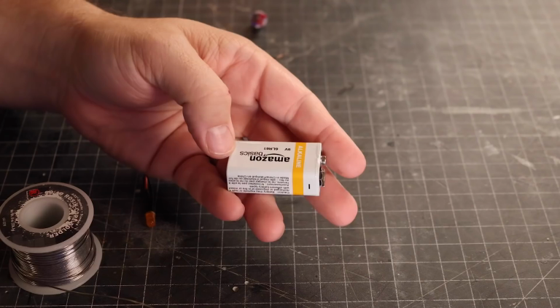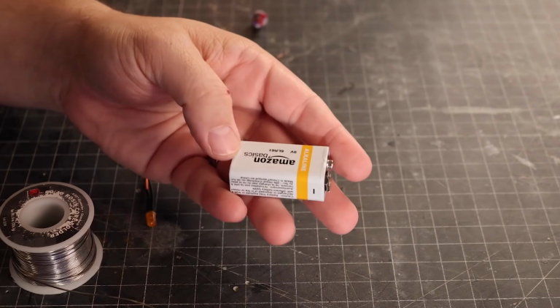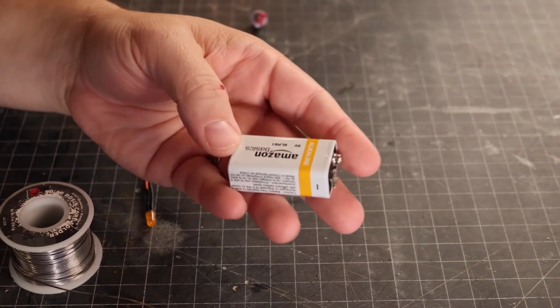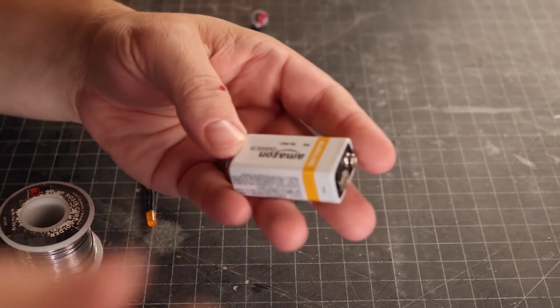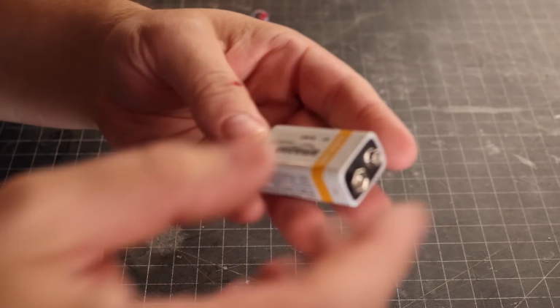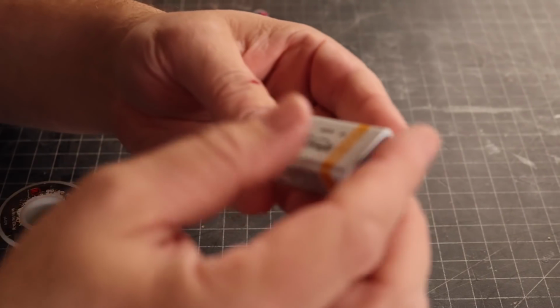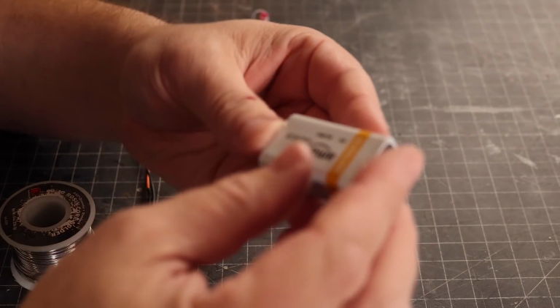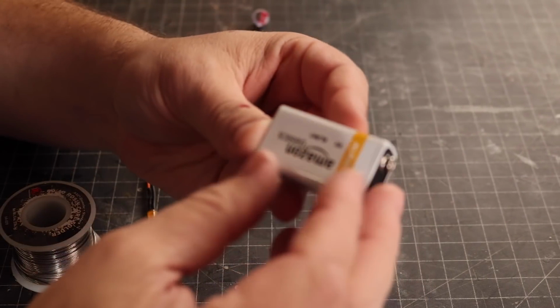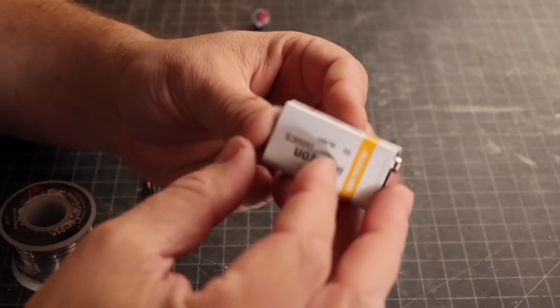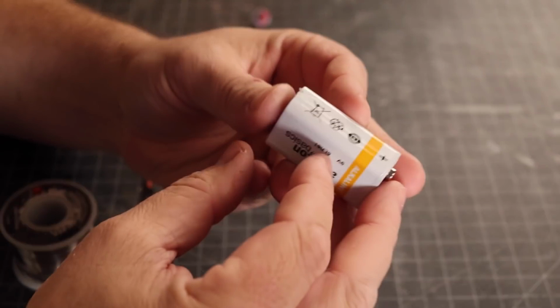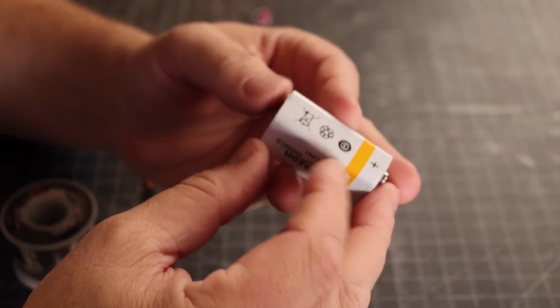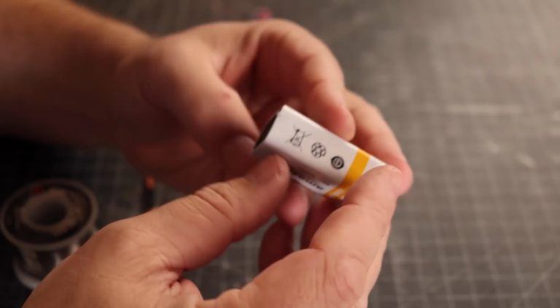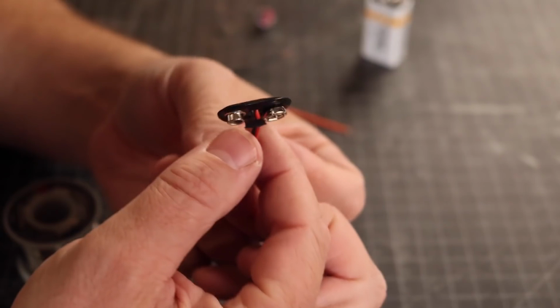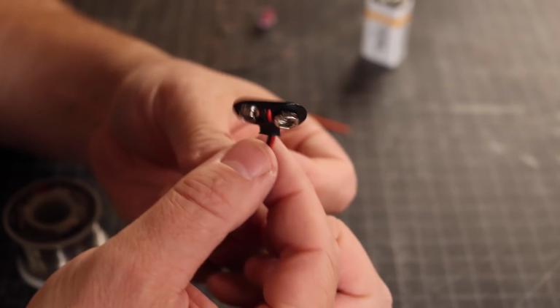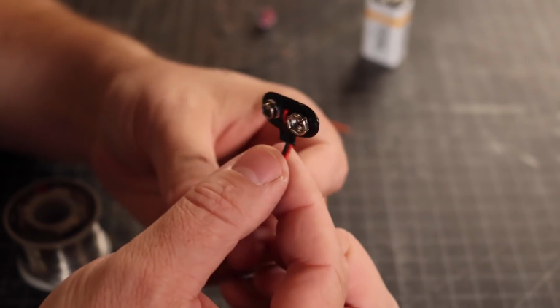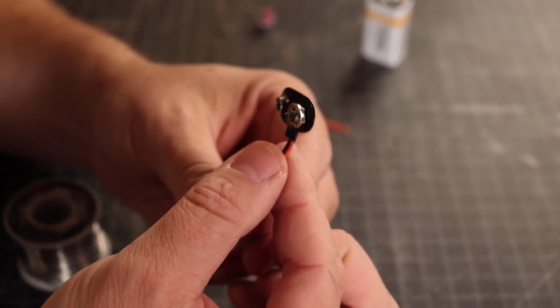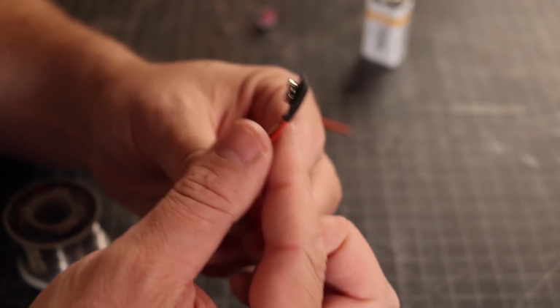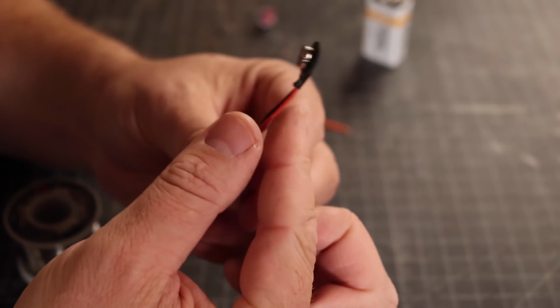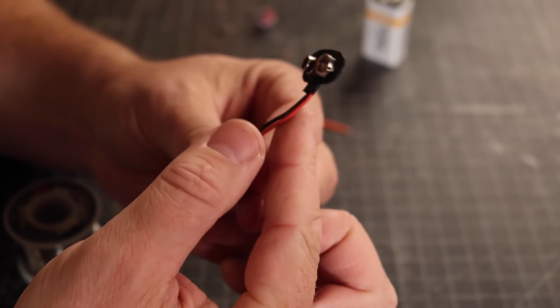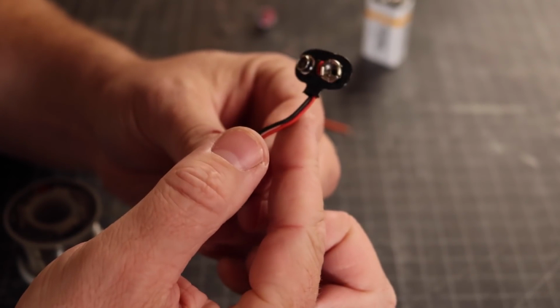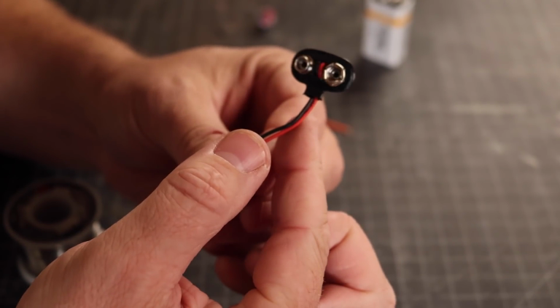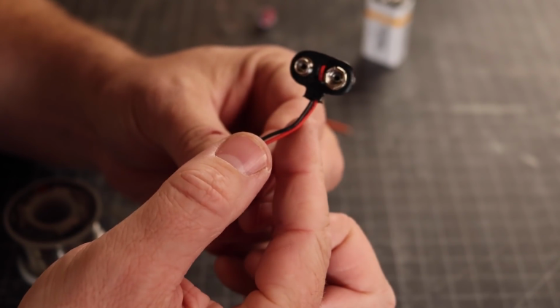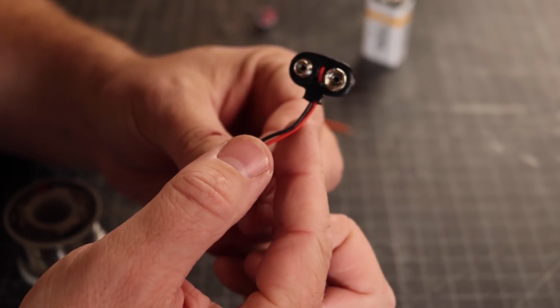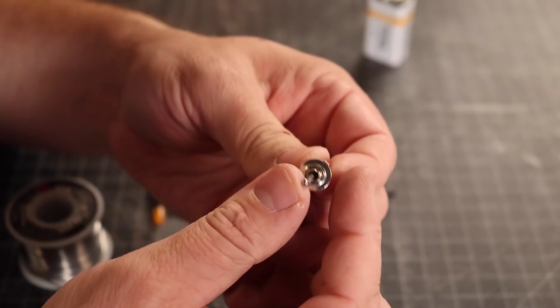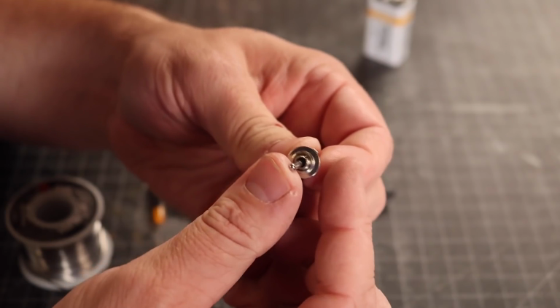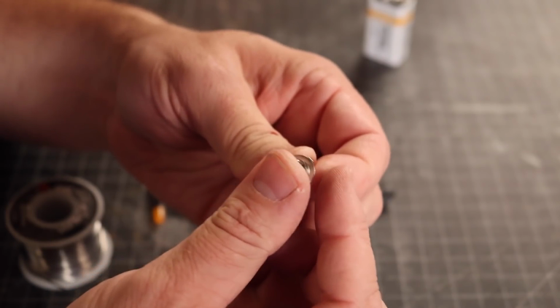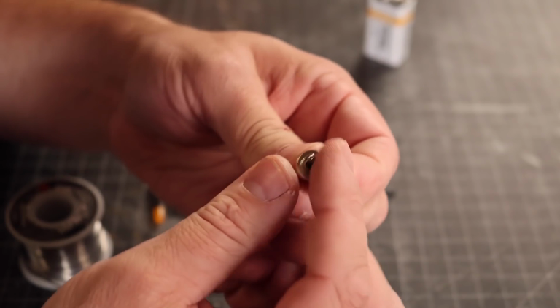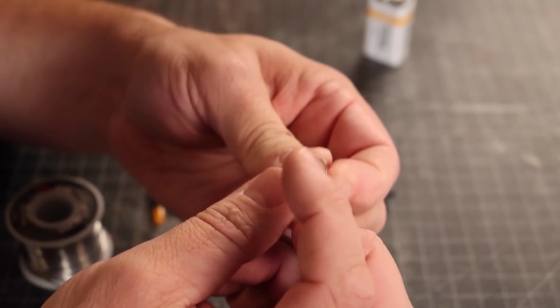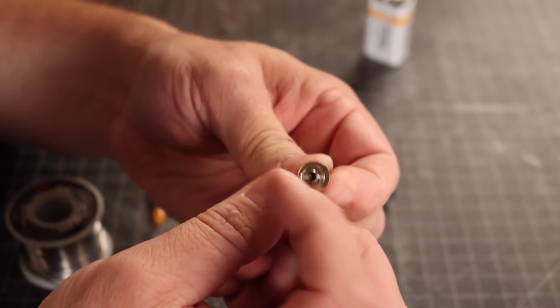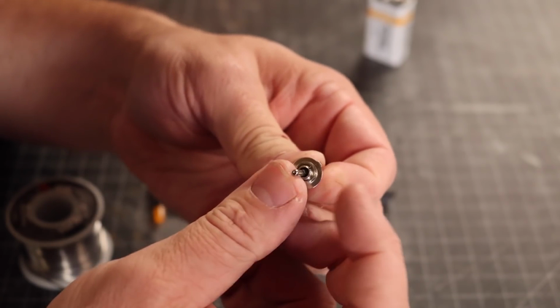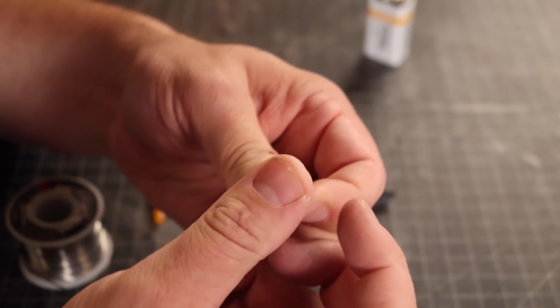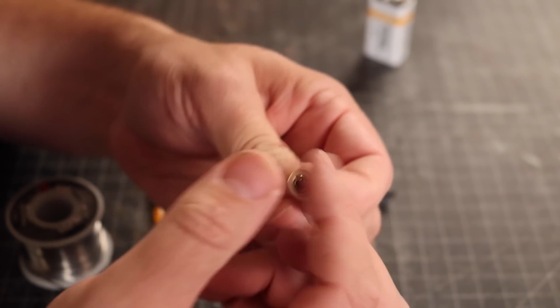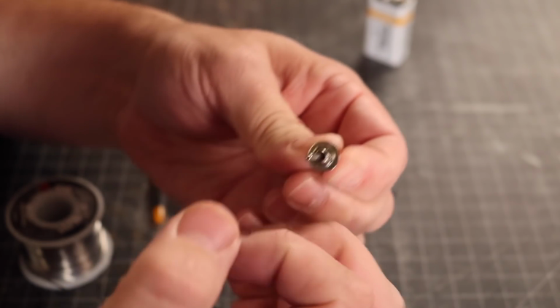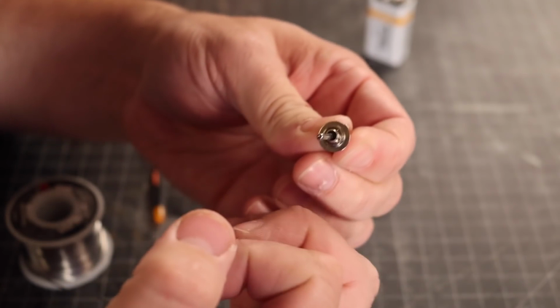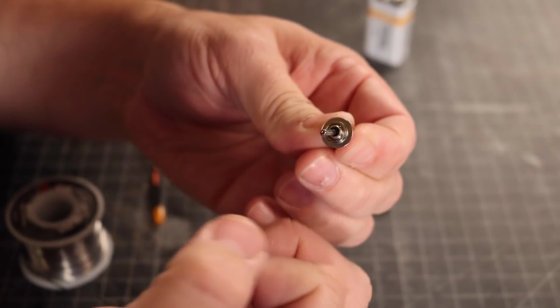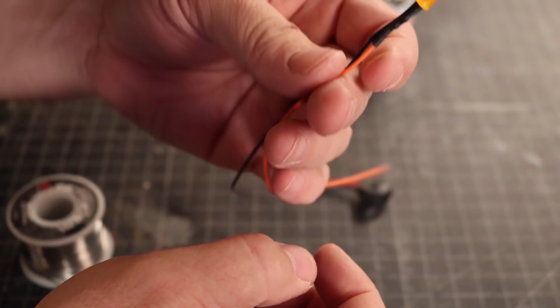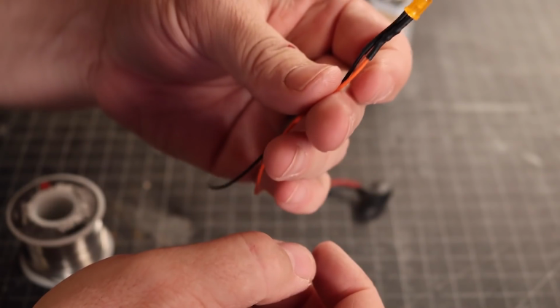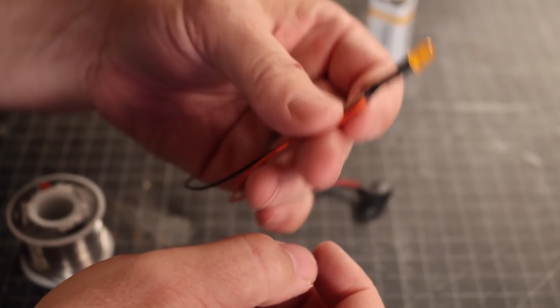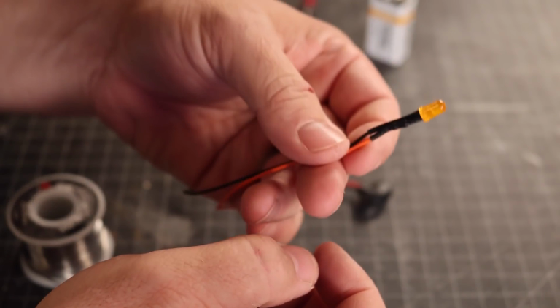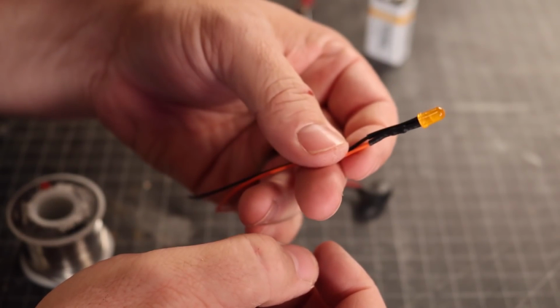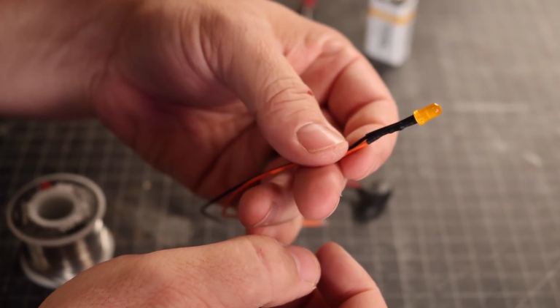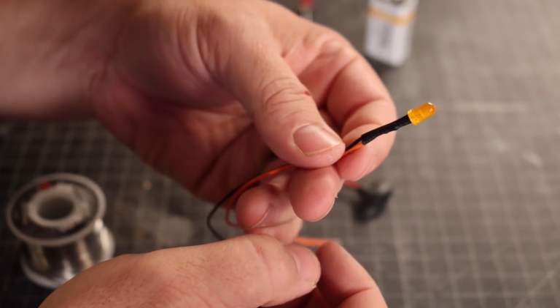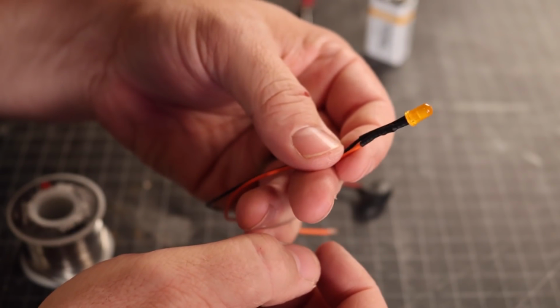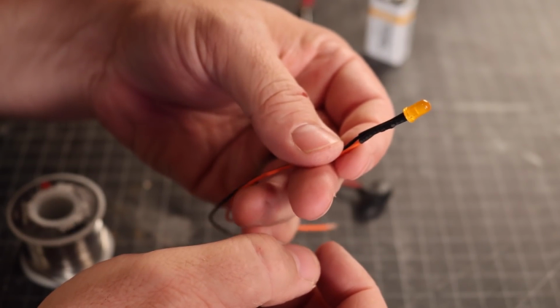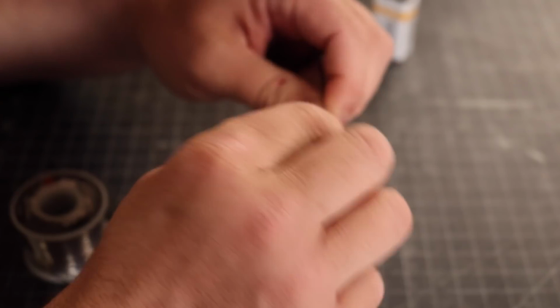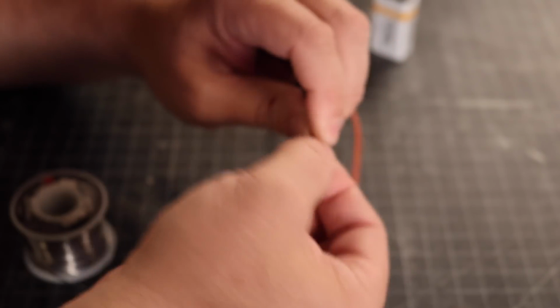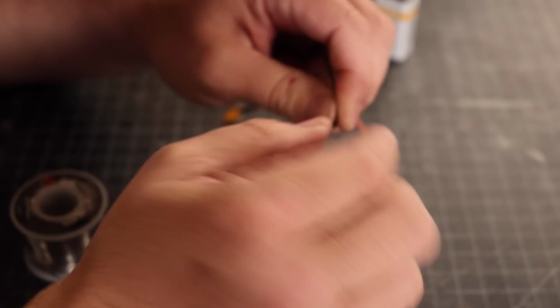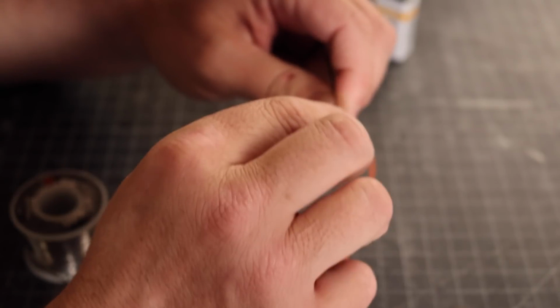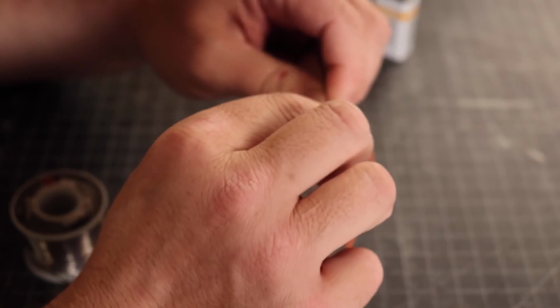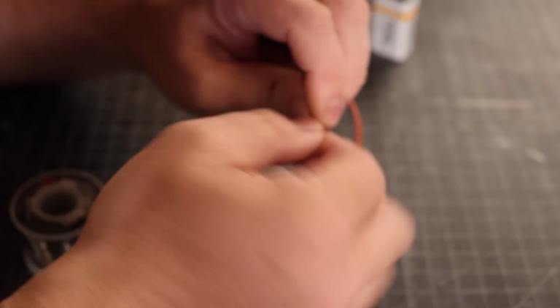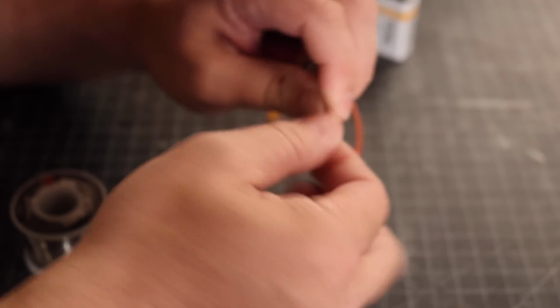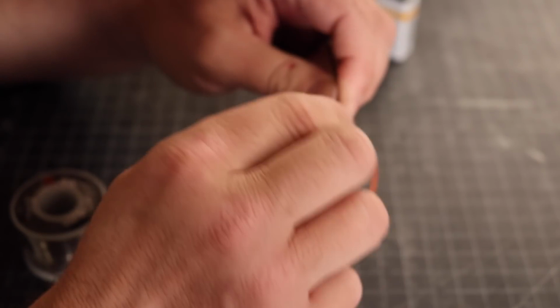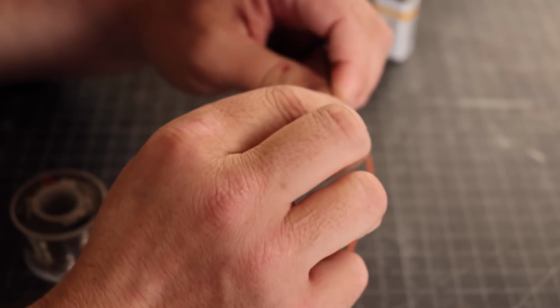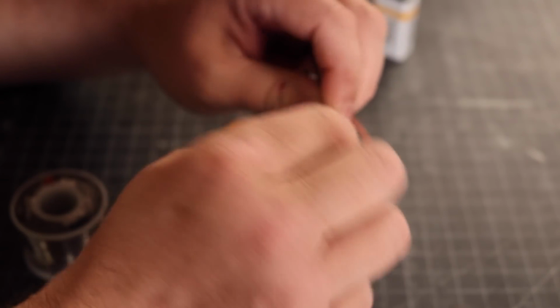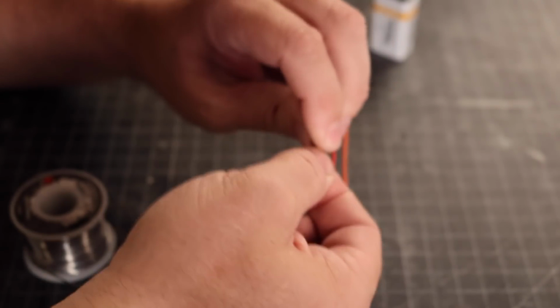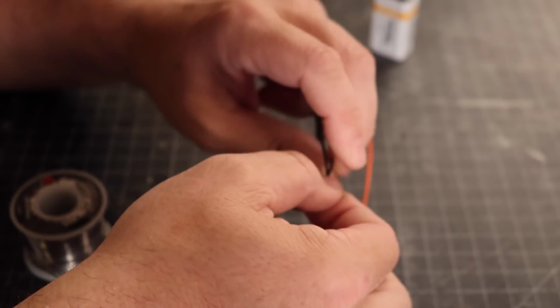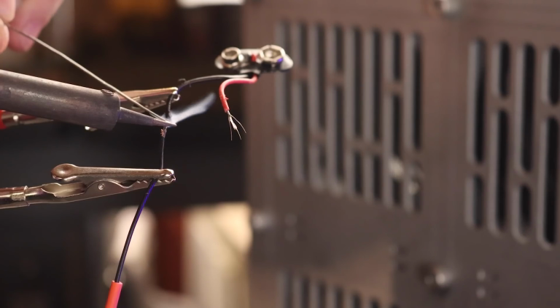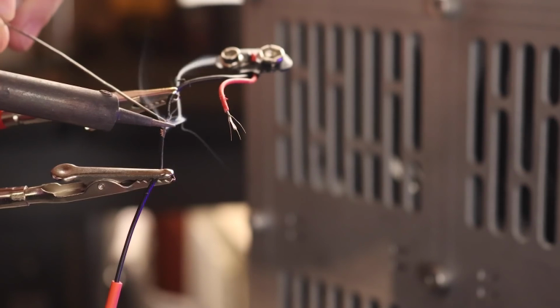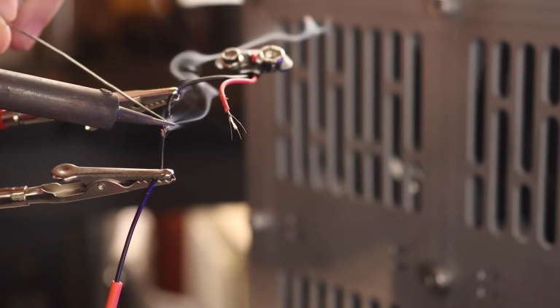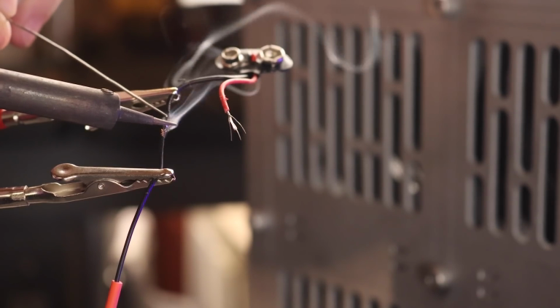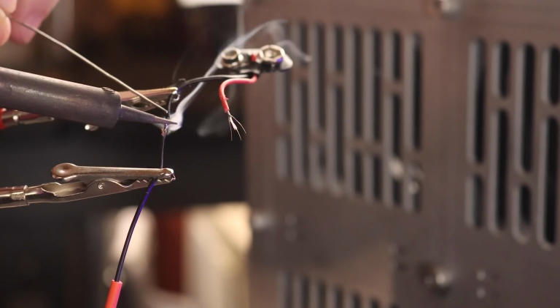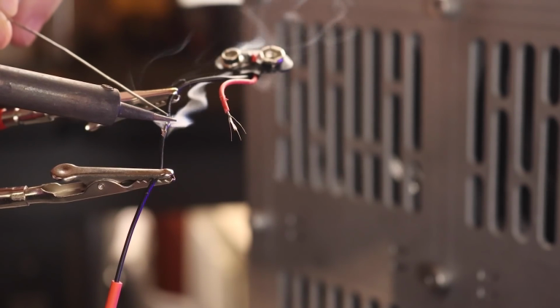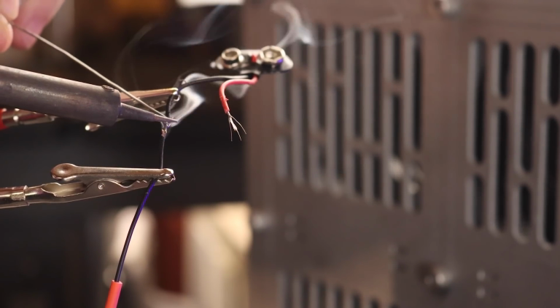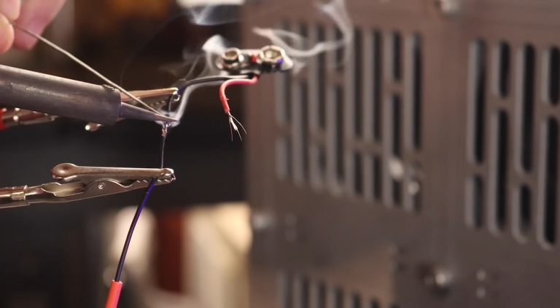For my sweeper droid, we connected a 12-volt LED to a small switch and finally to a 9-volt battery. Super simple!